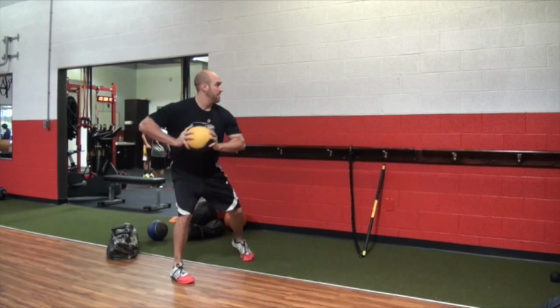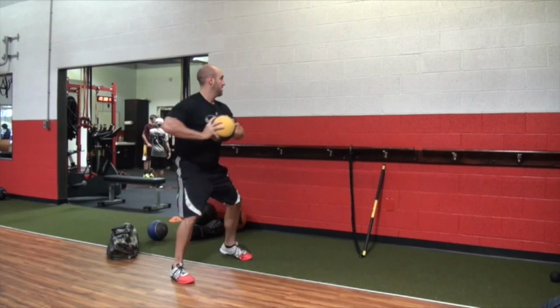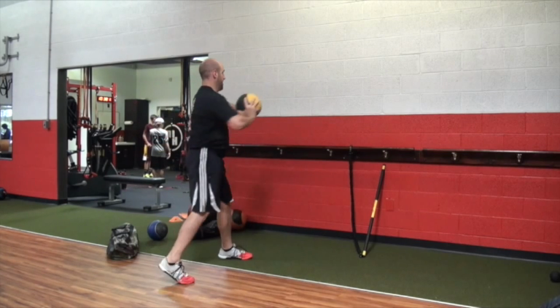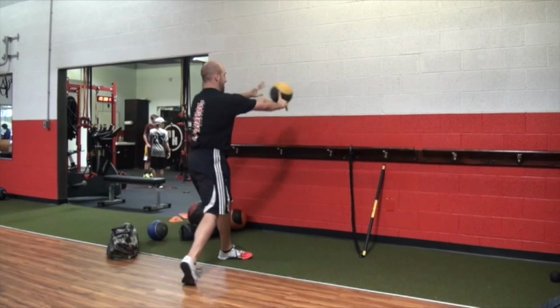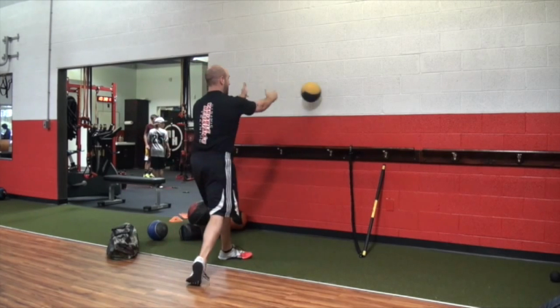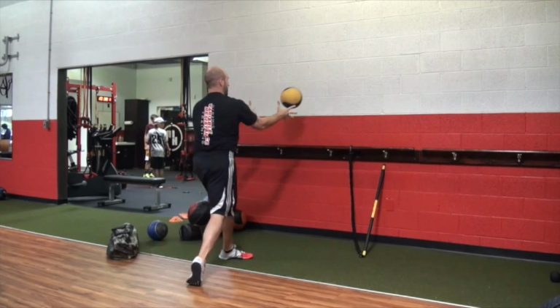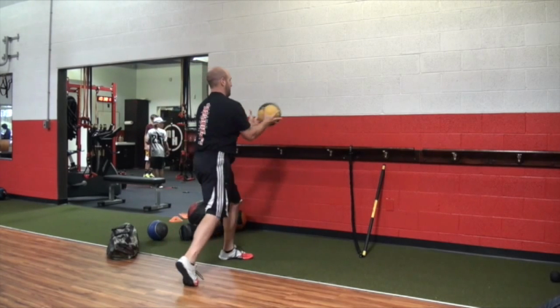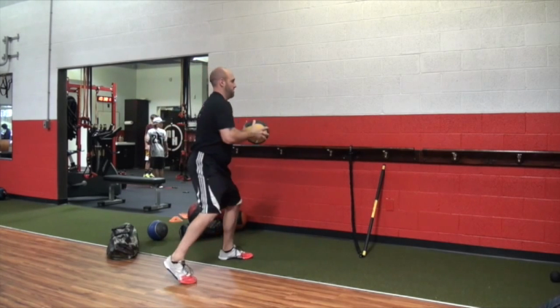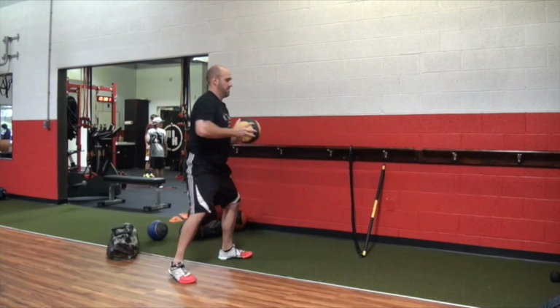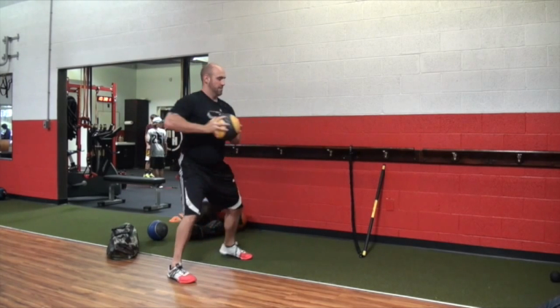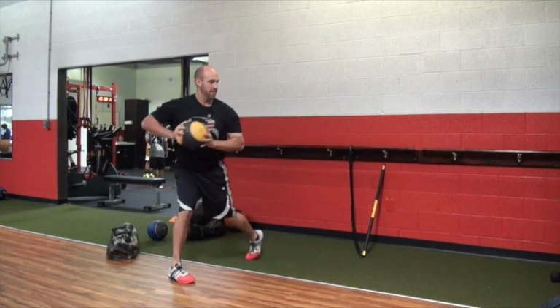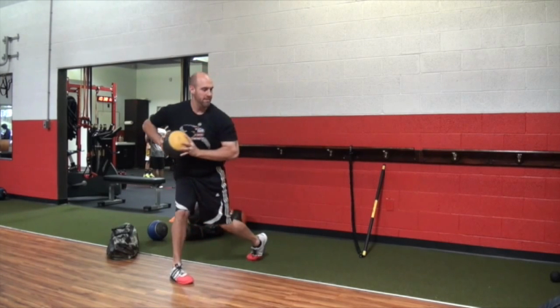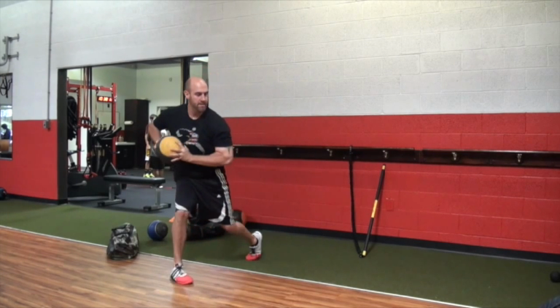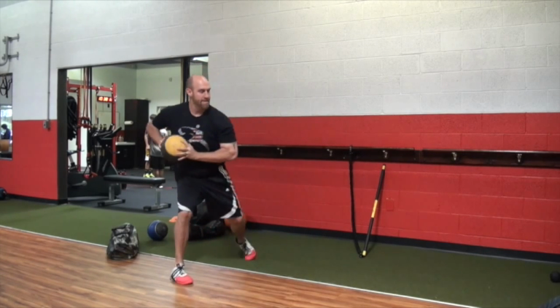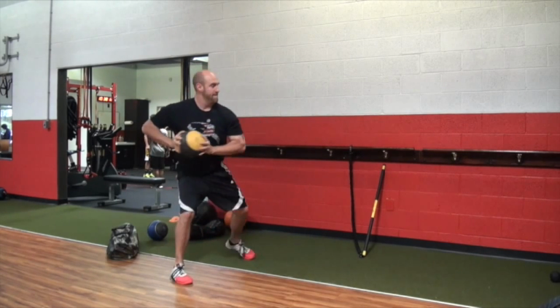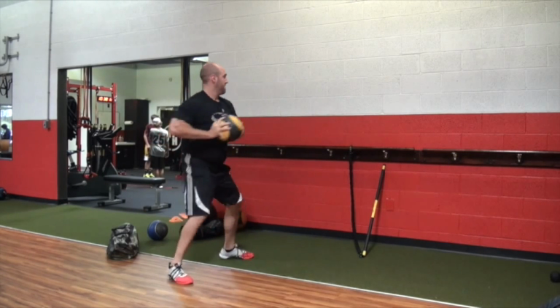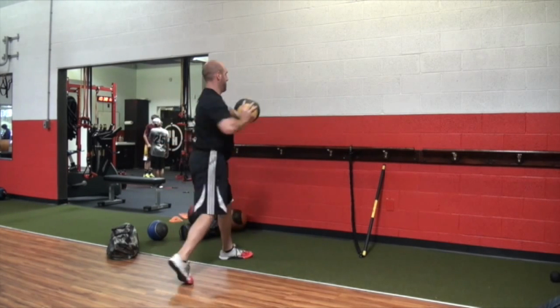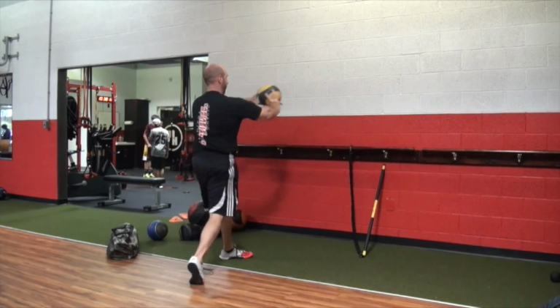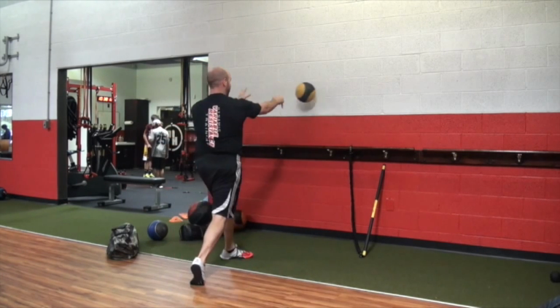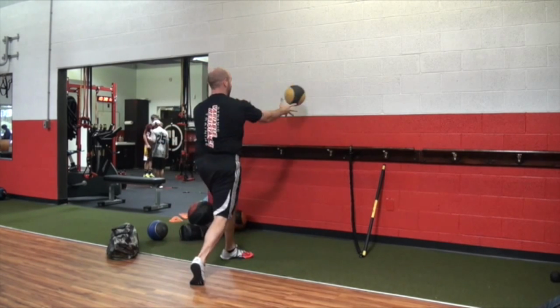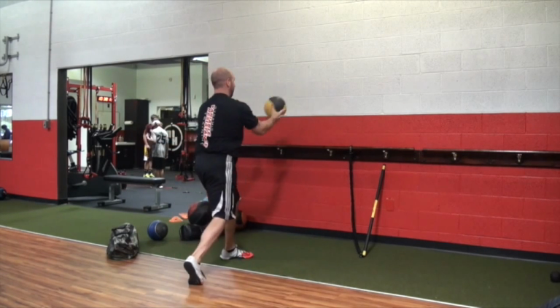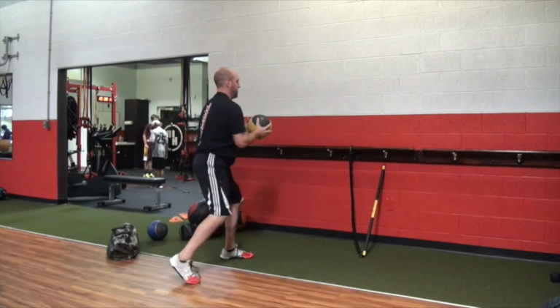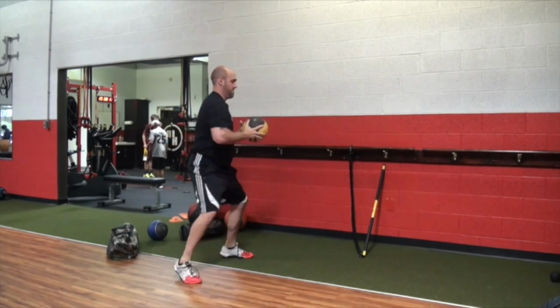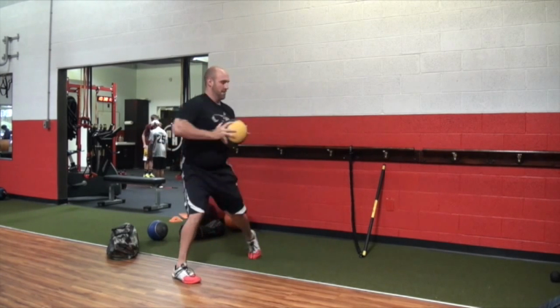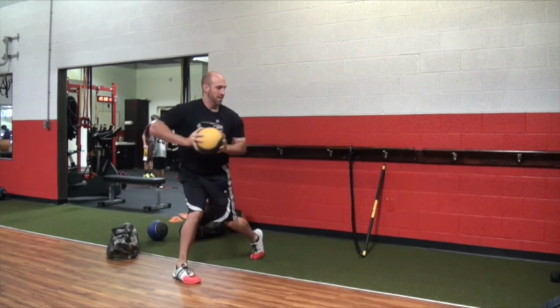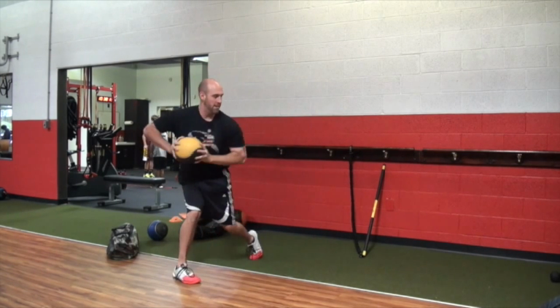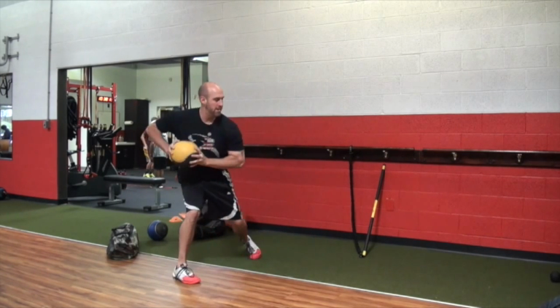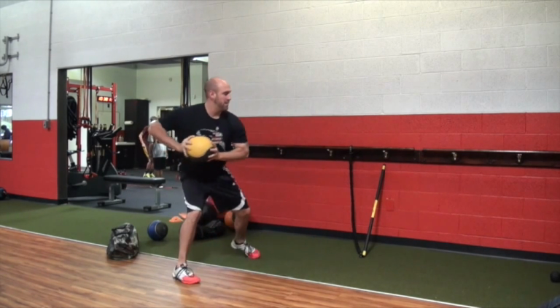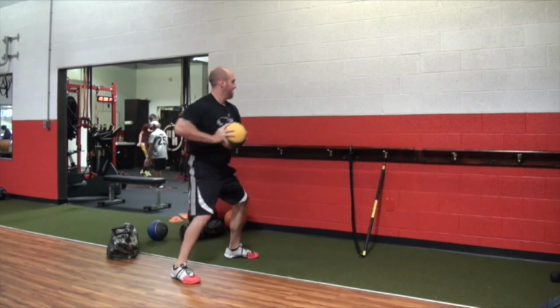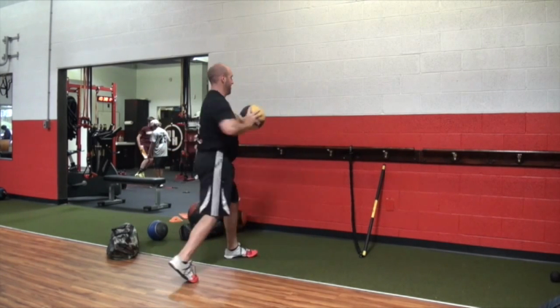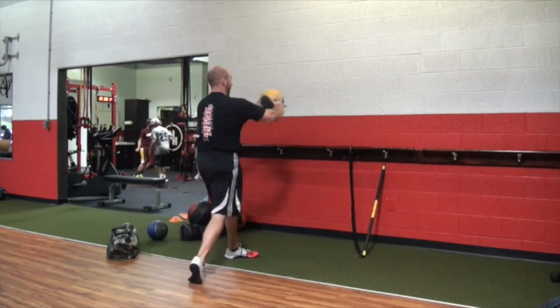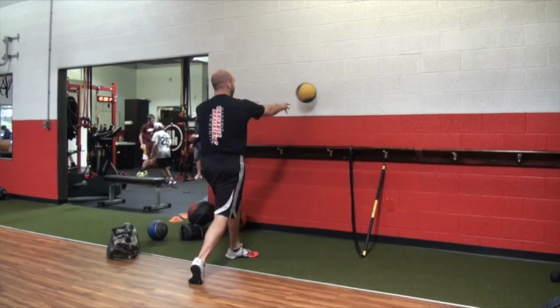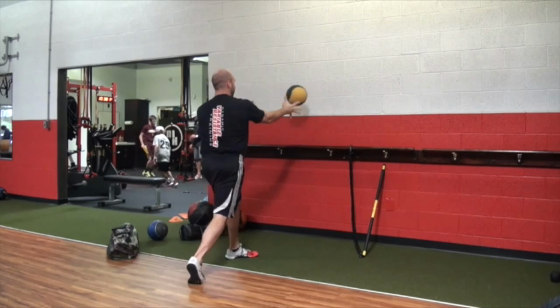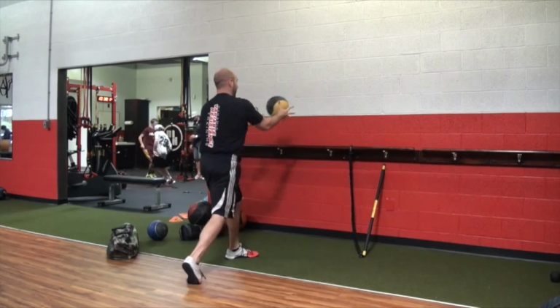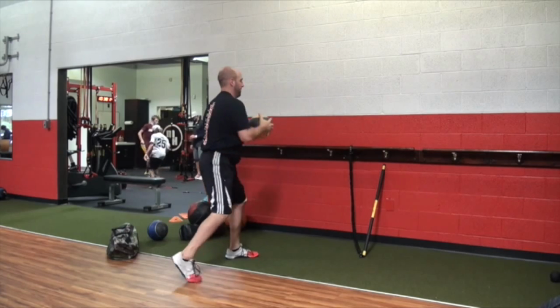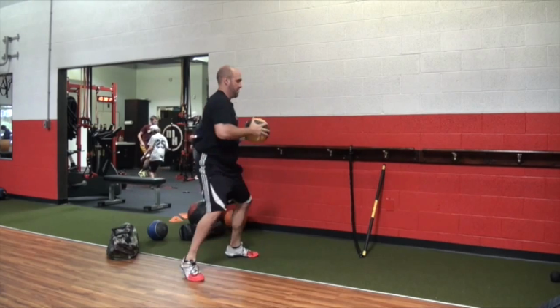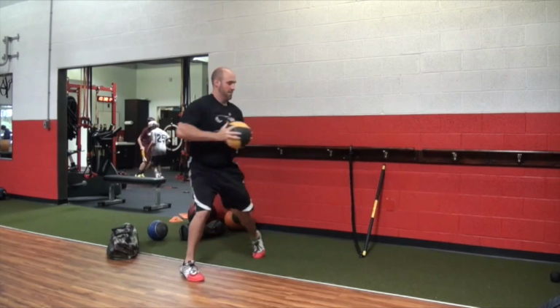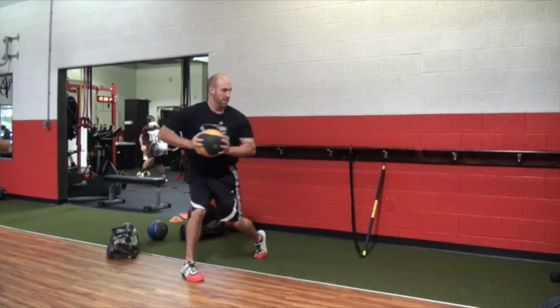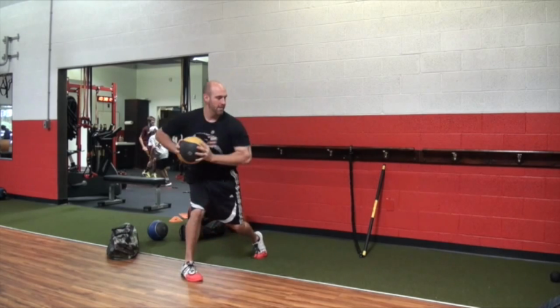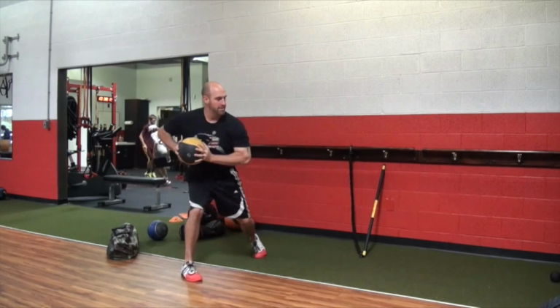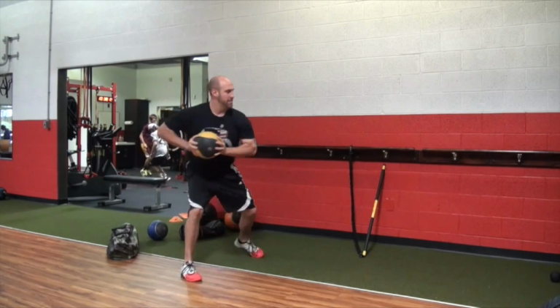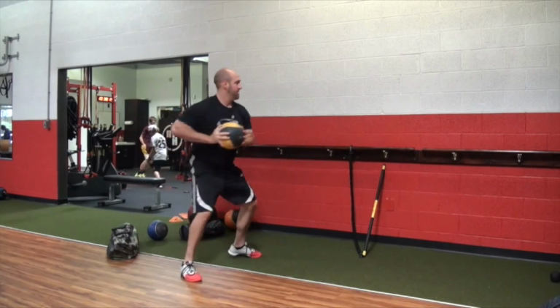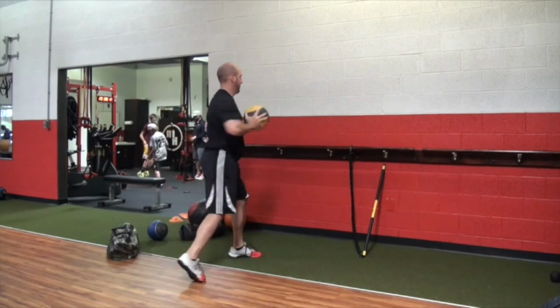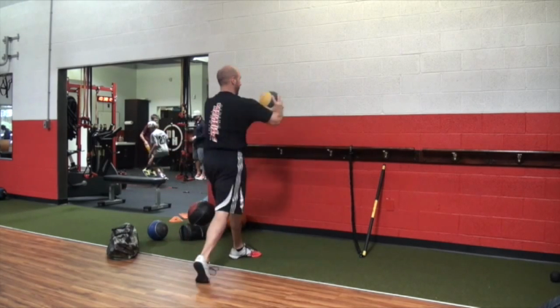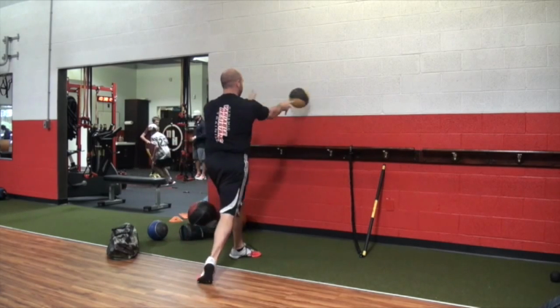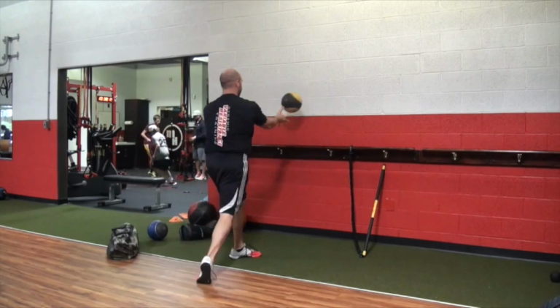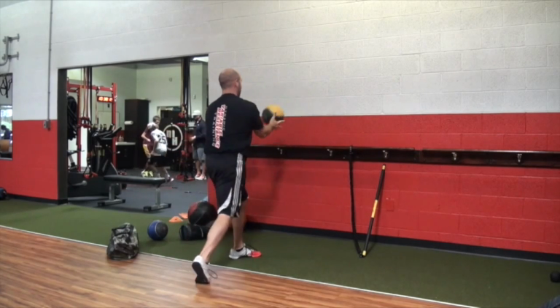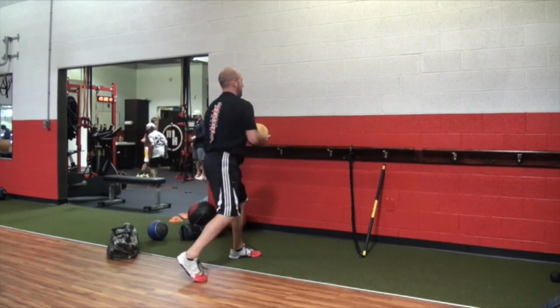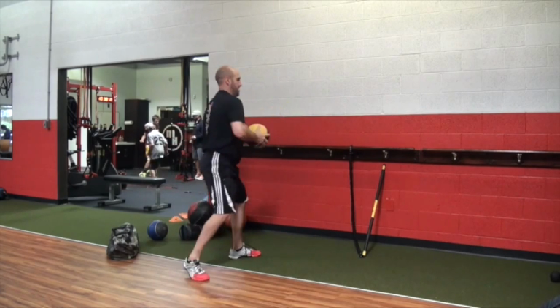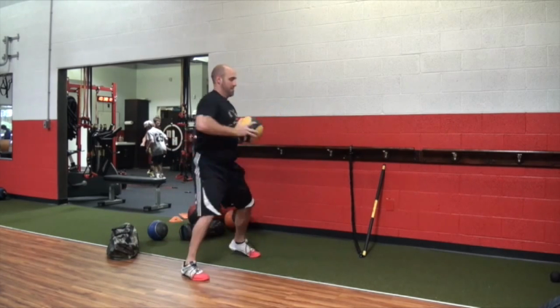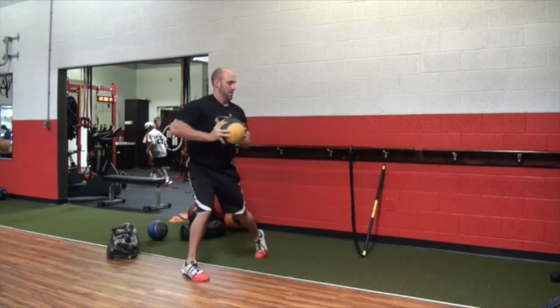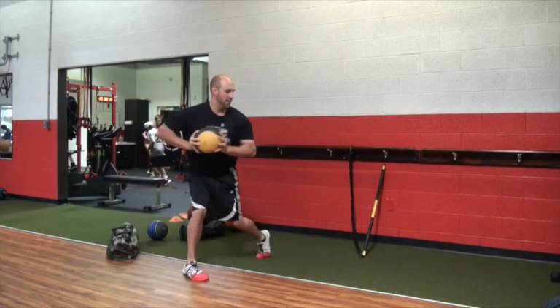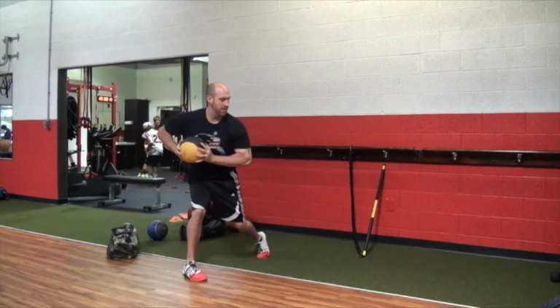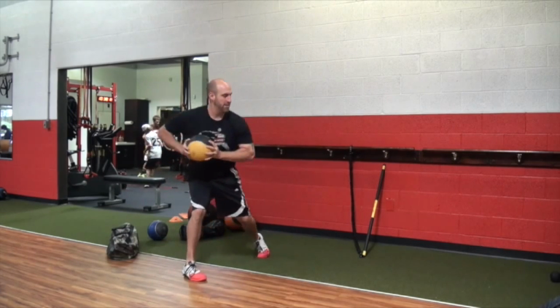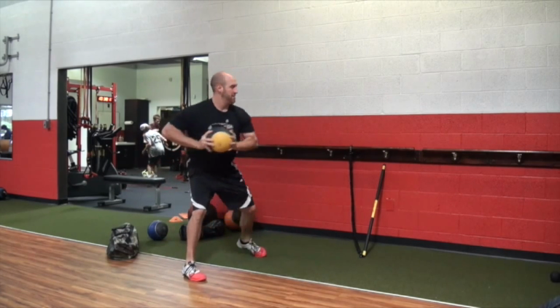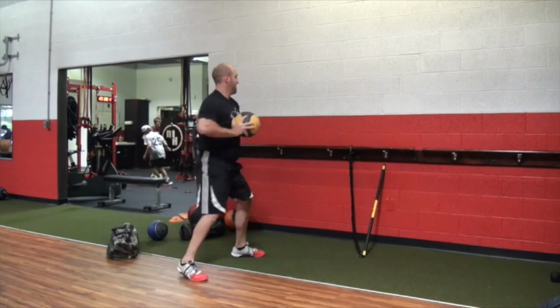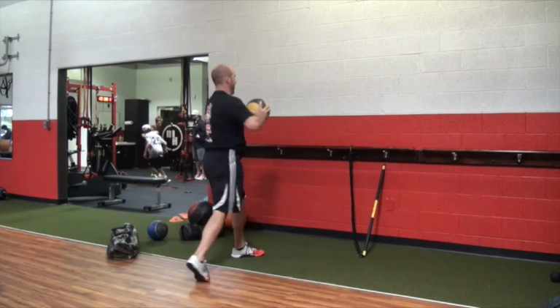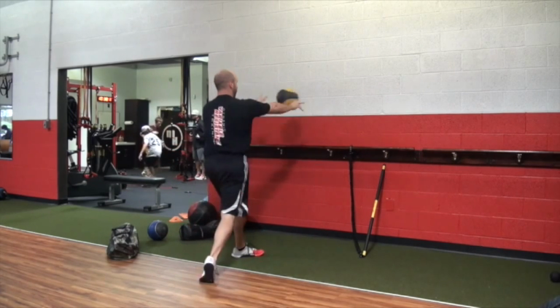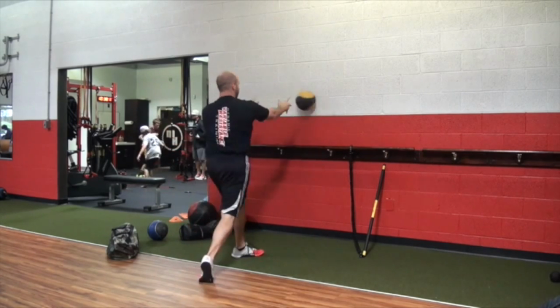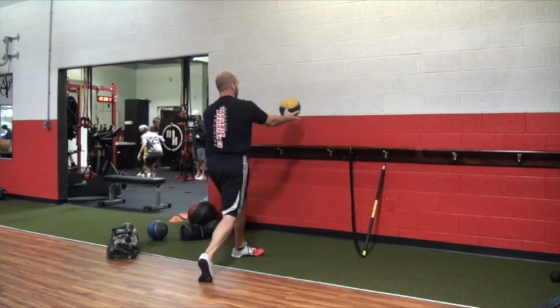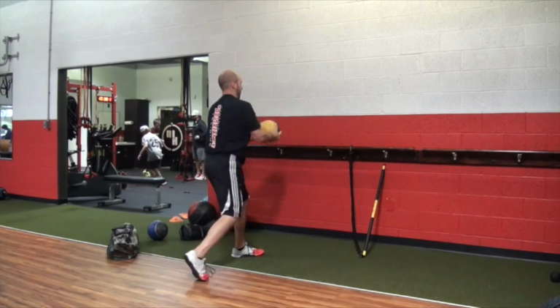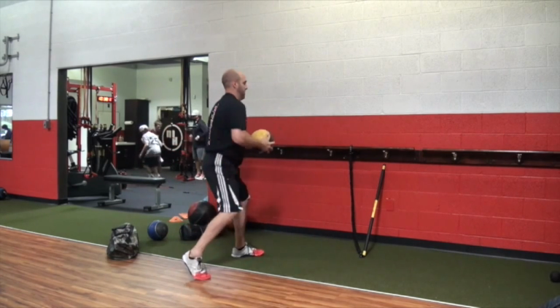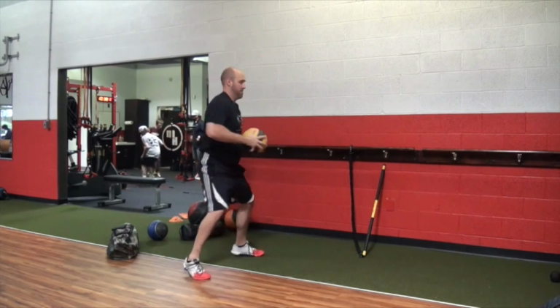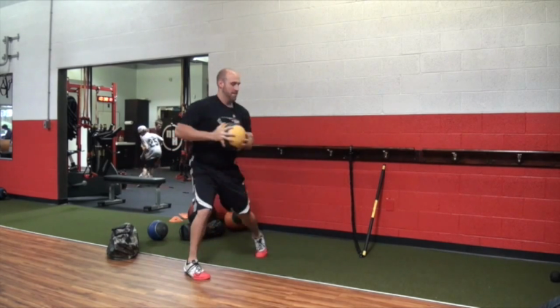Next you're going to see a med ball rotational throw, which is going to teach power development along with a vertical torso, which is easy for the low back.